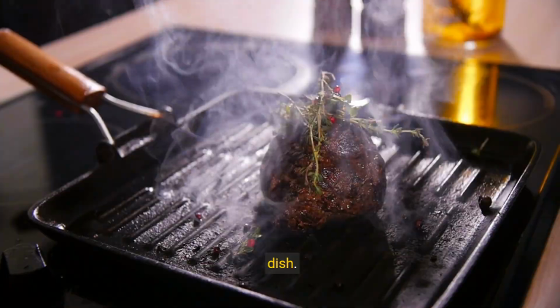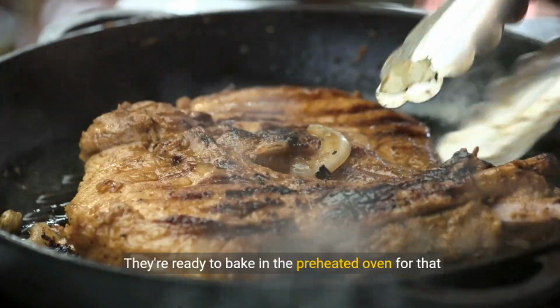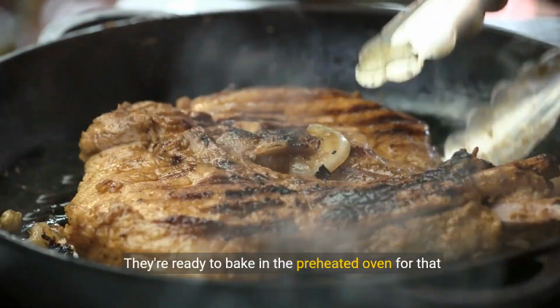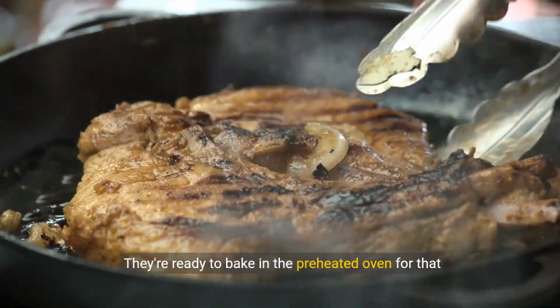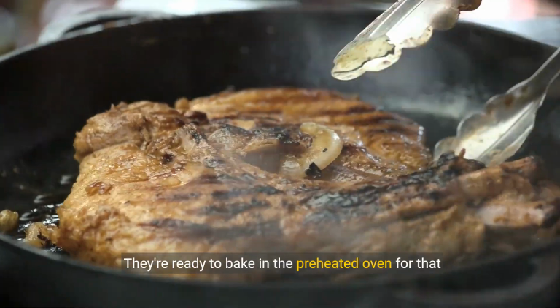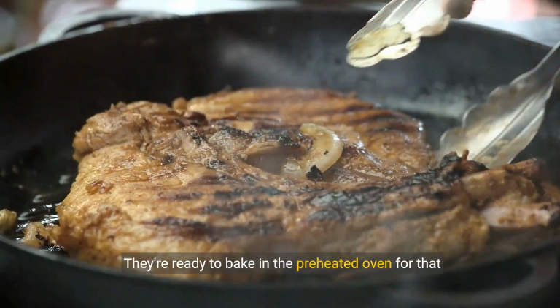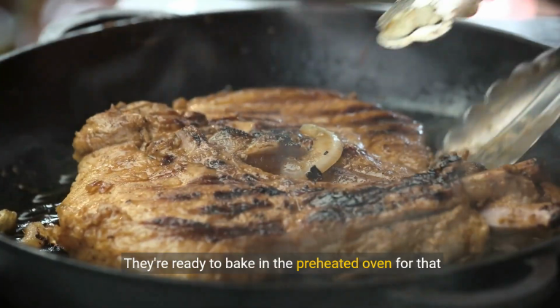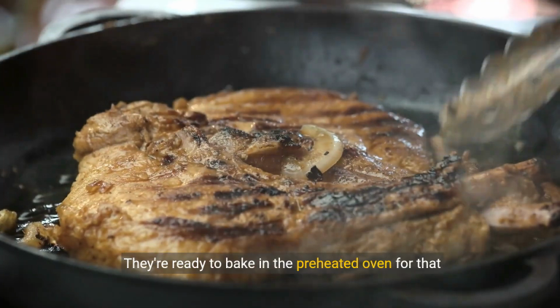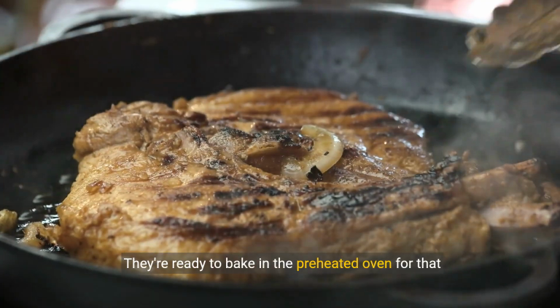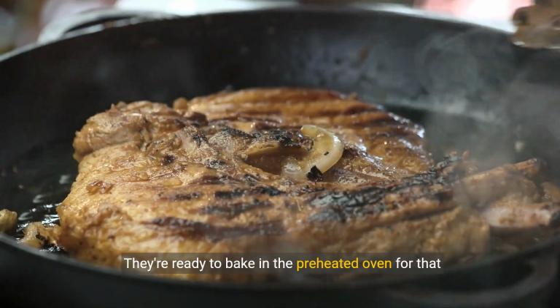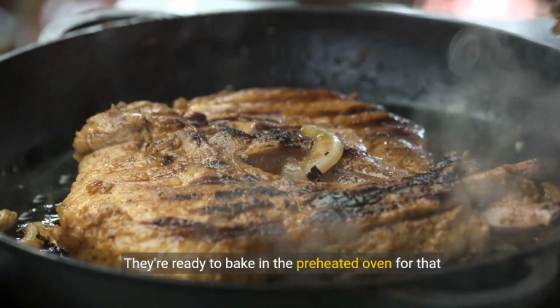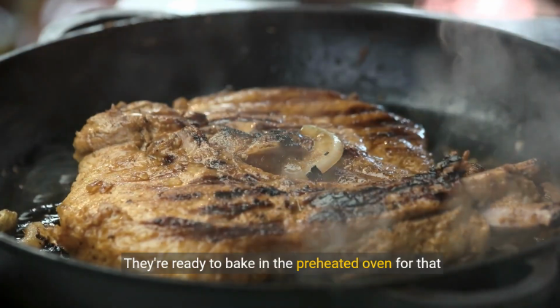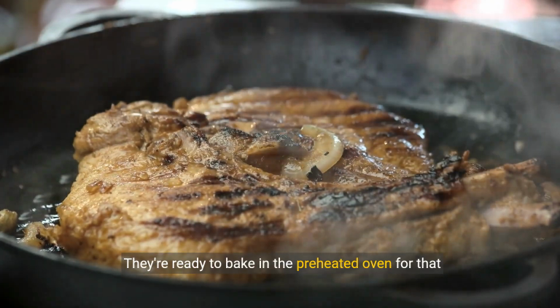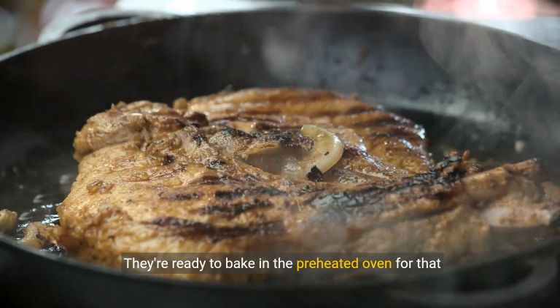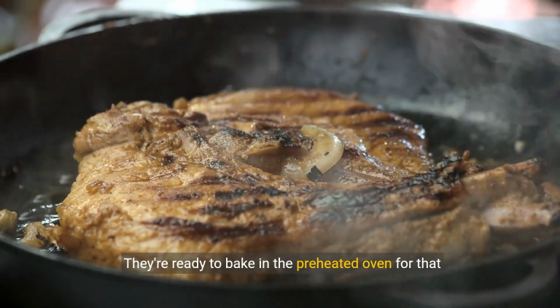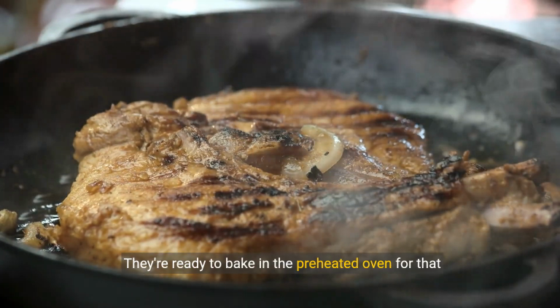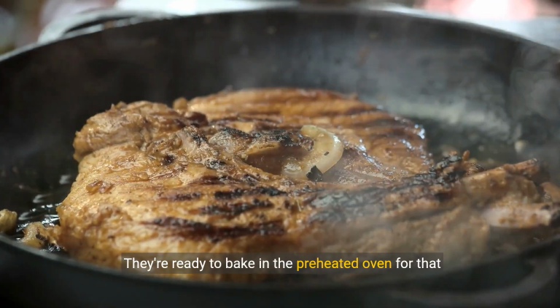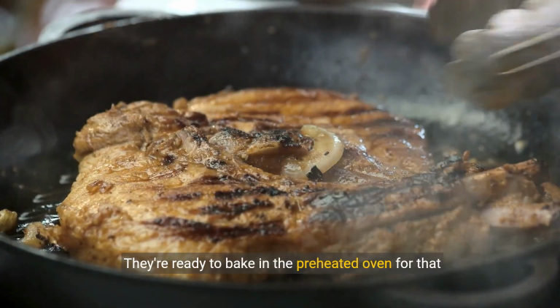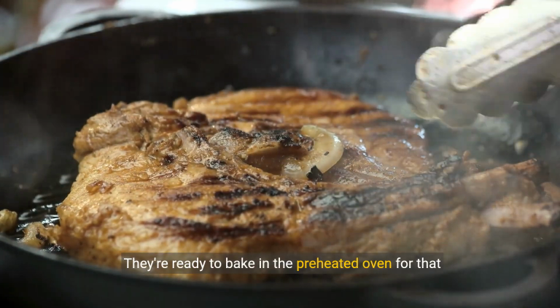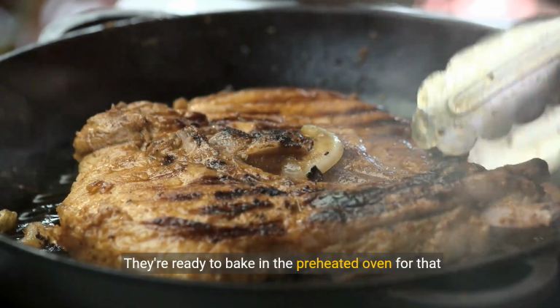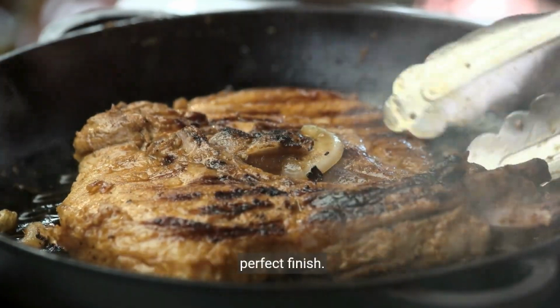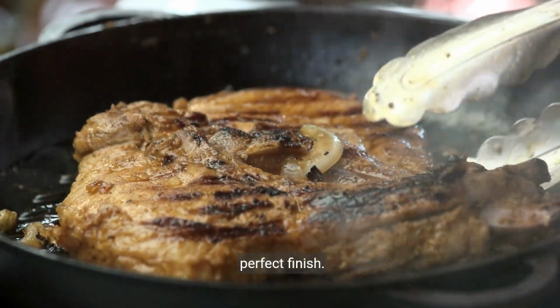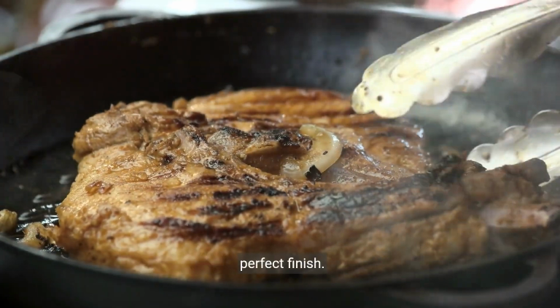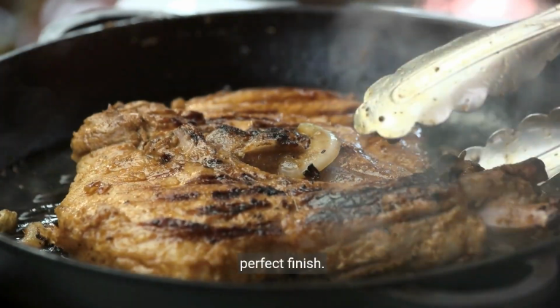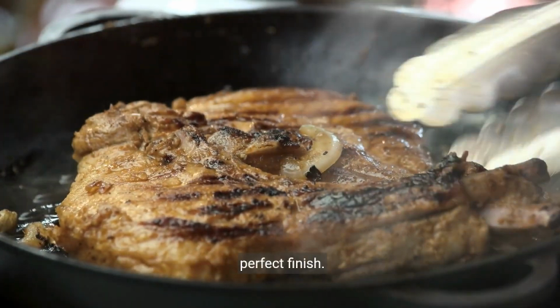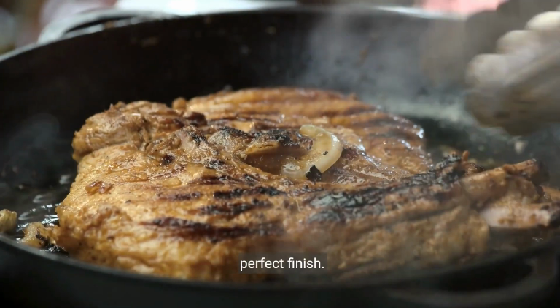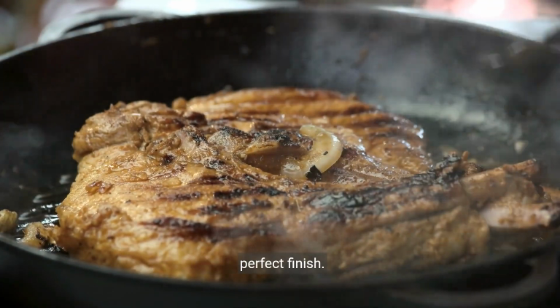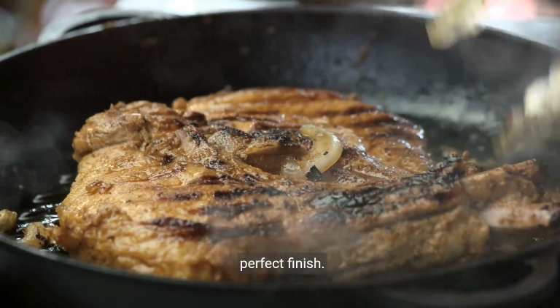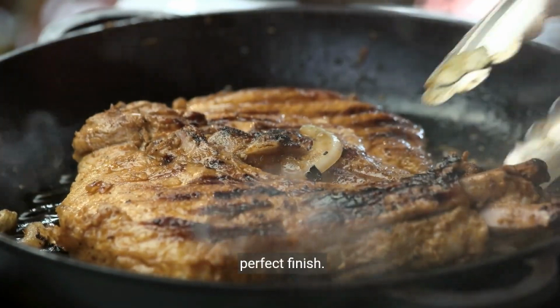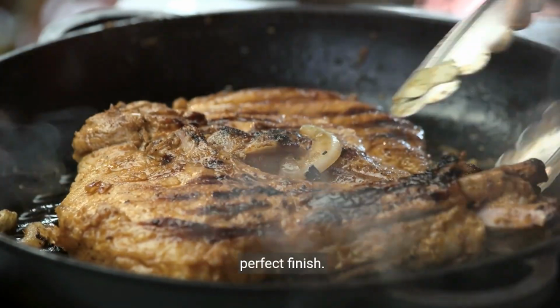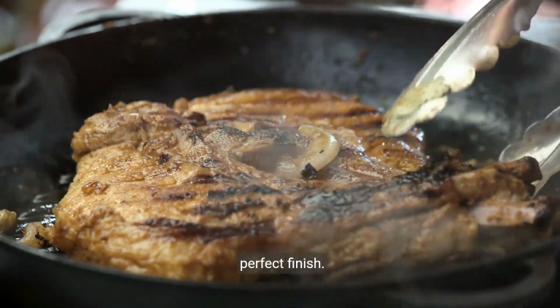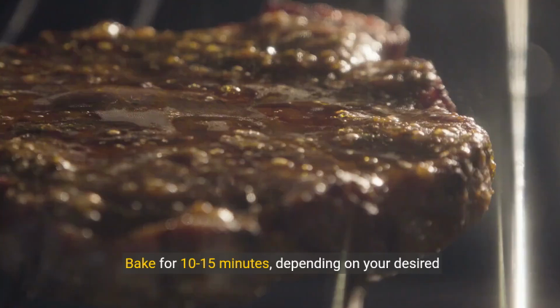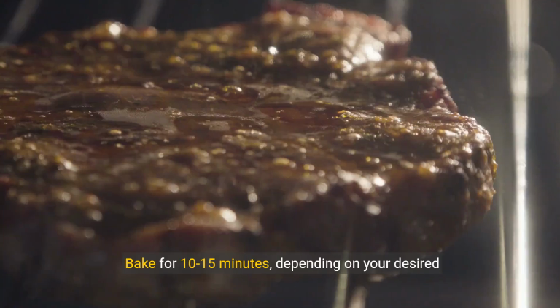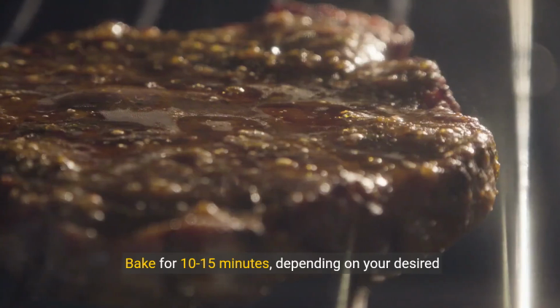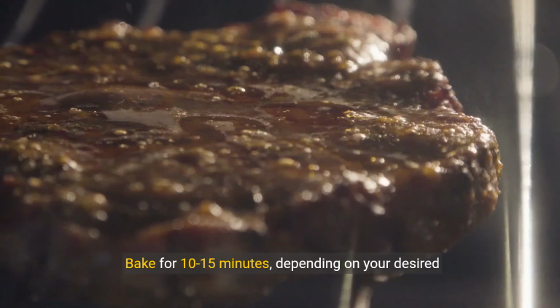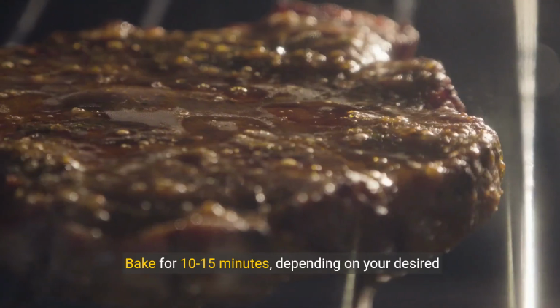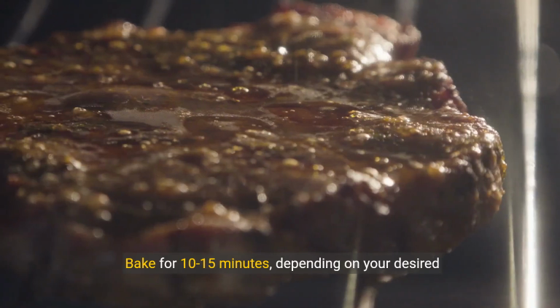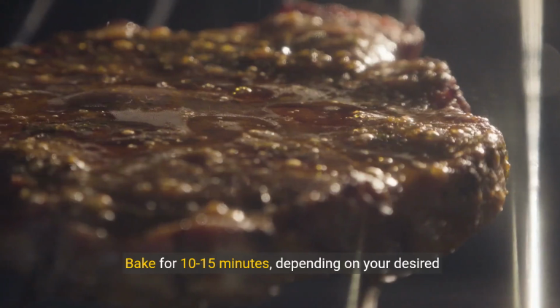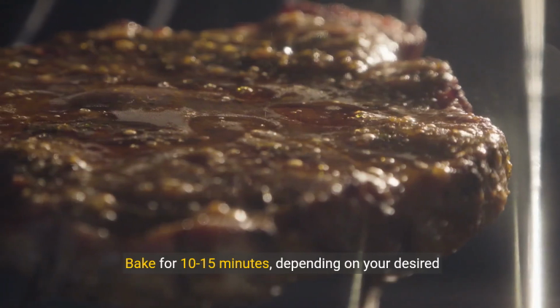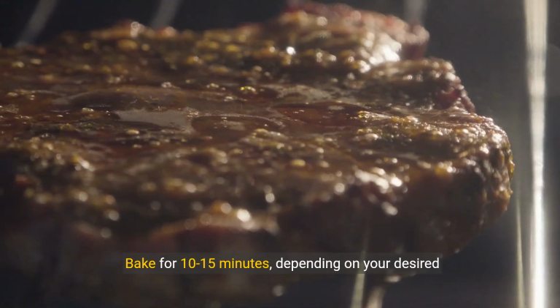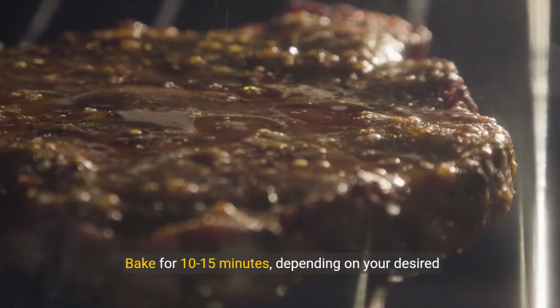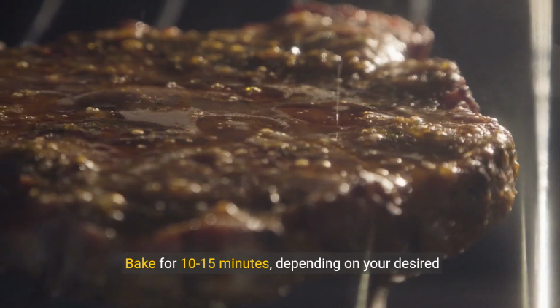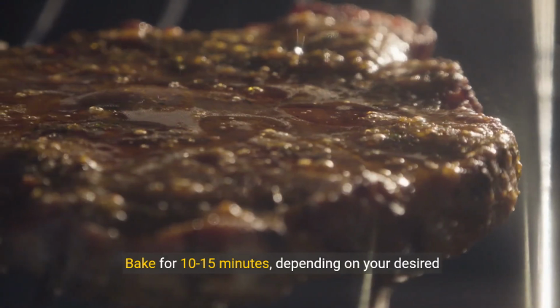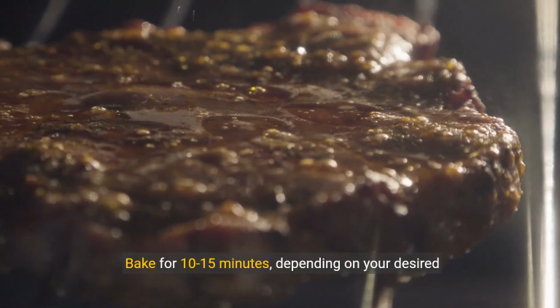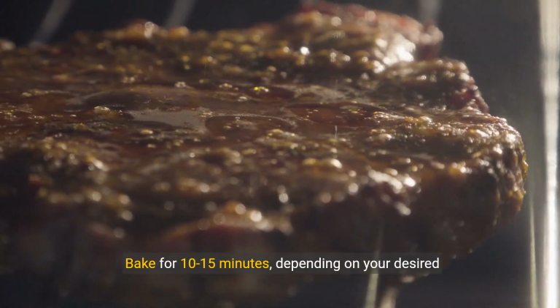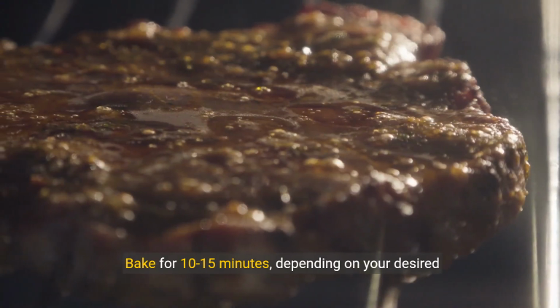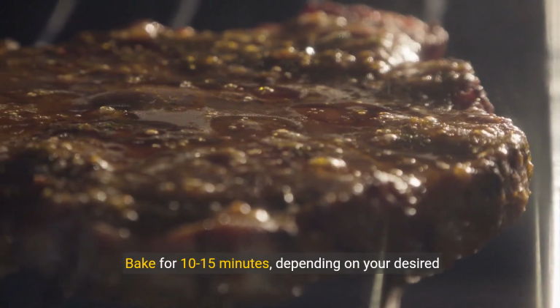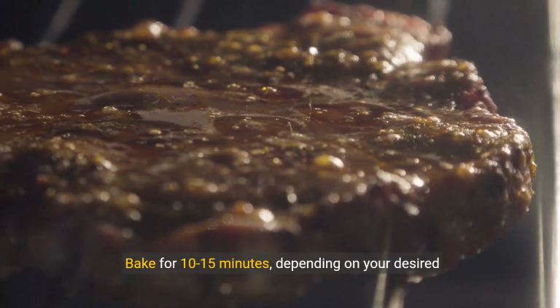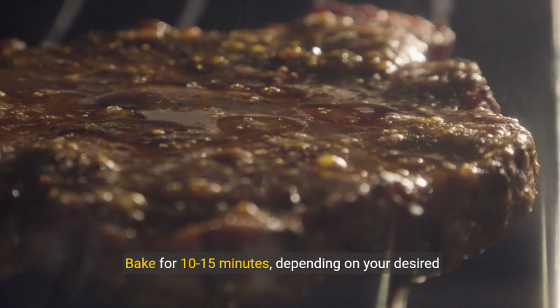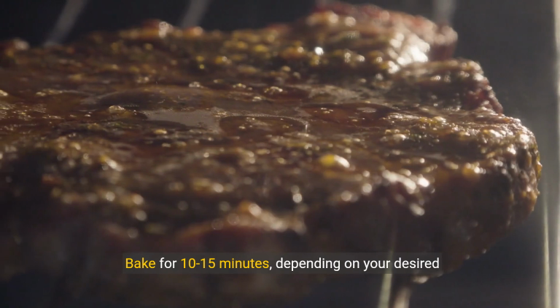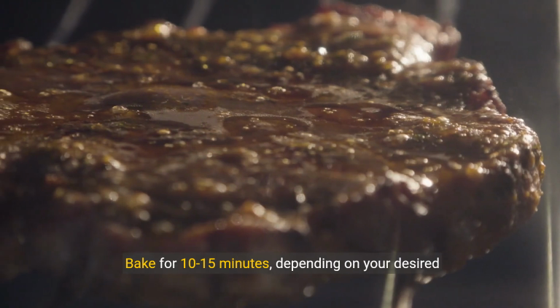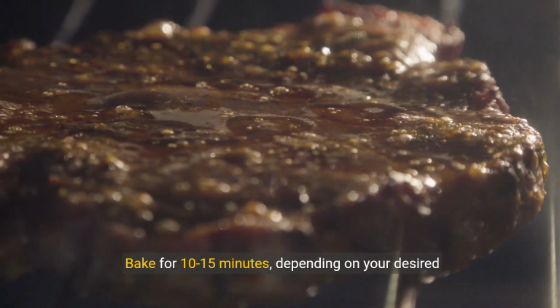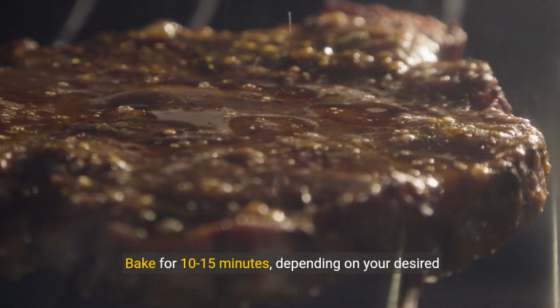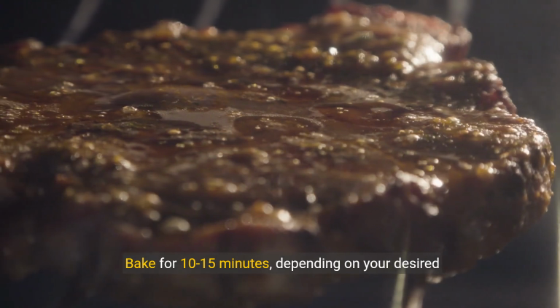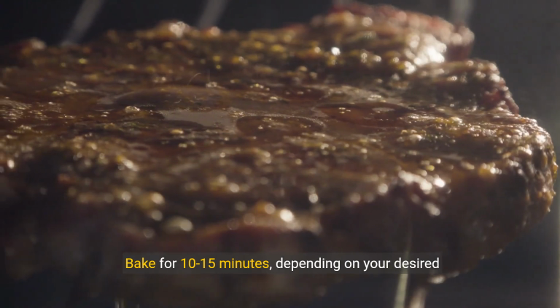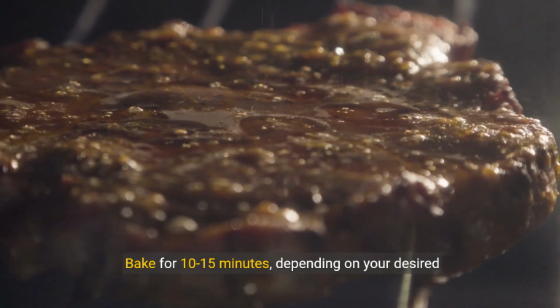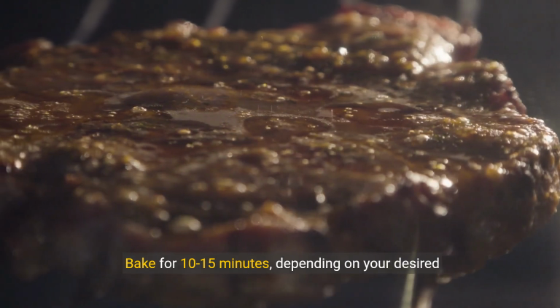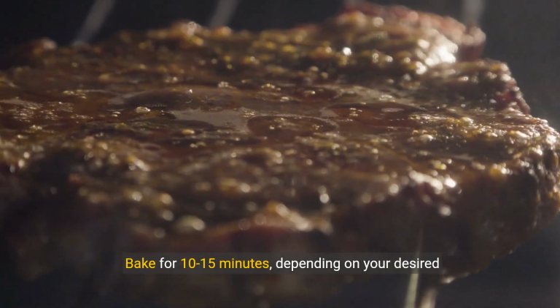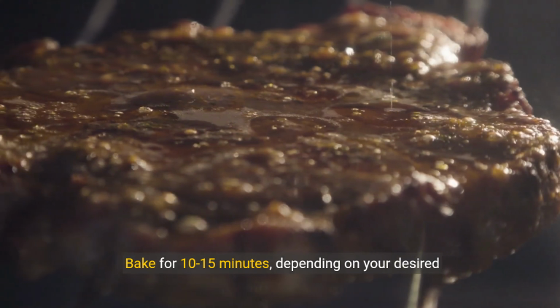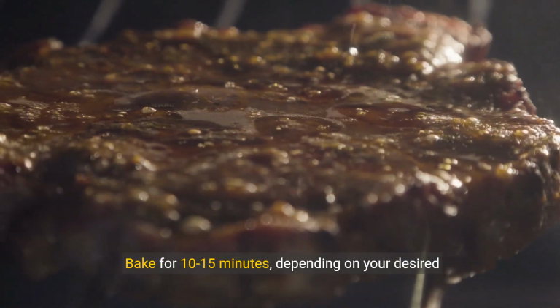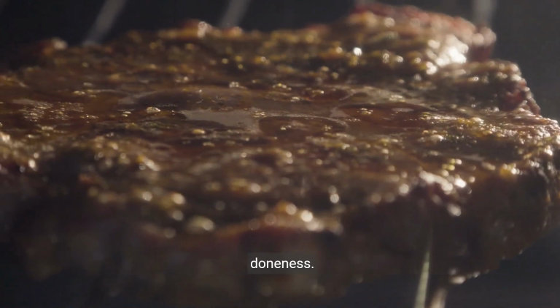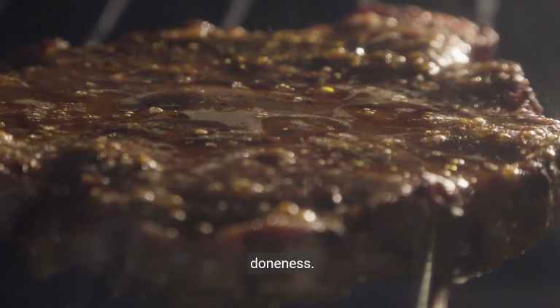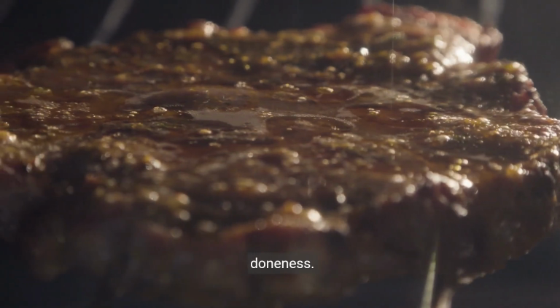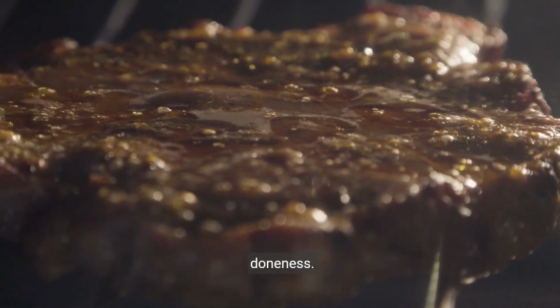They're ready to bake in the preheated oven for that perfect finish. Bake for 10 to 15 minutes, depending on your desired doneness.